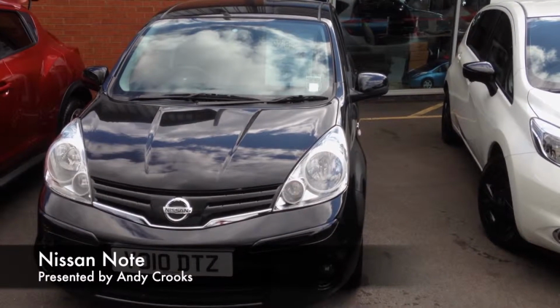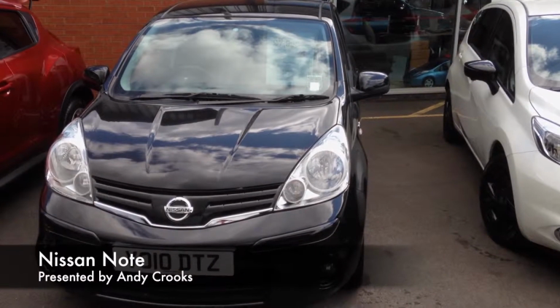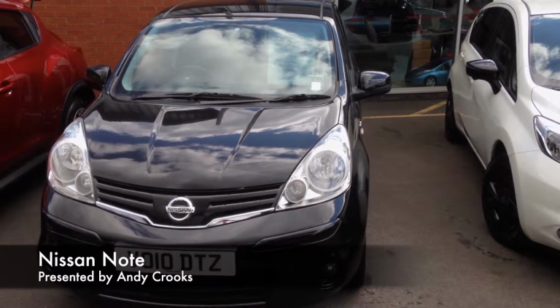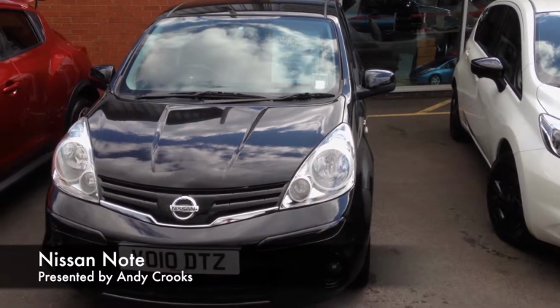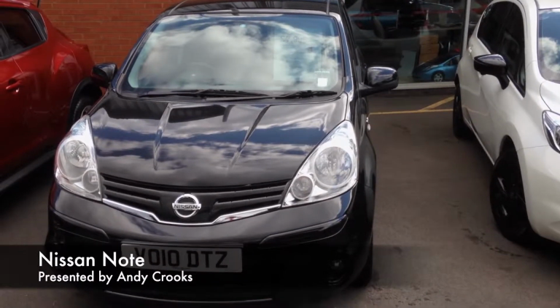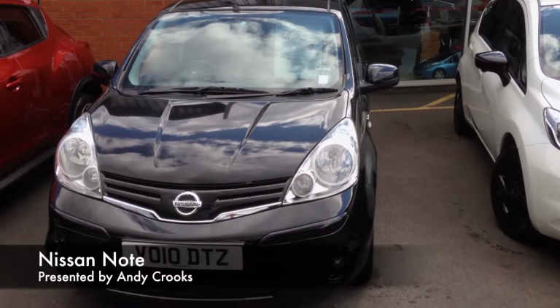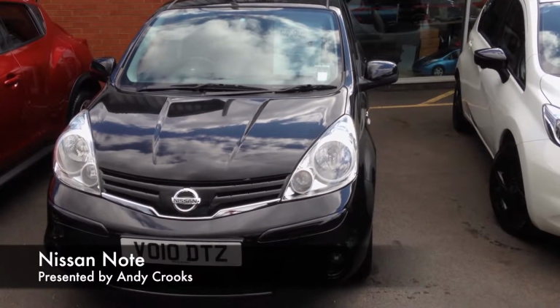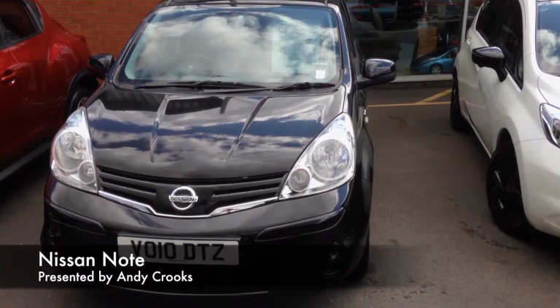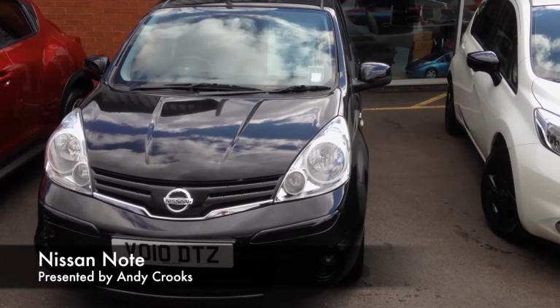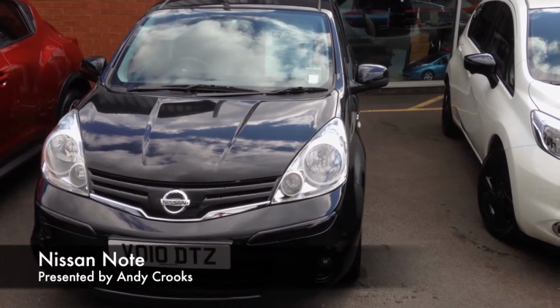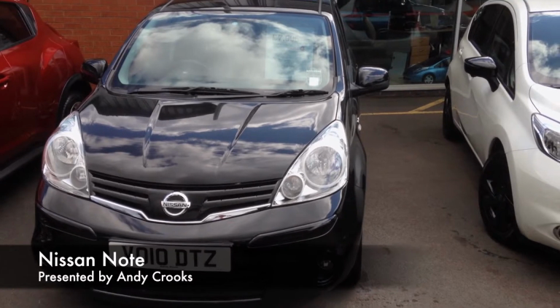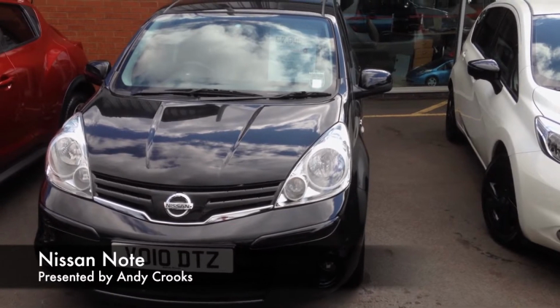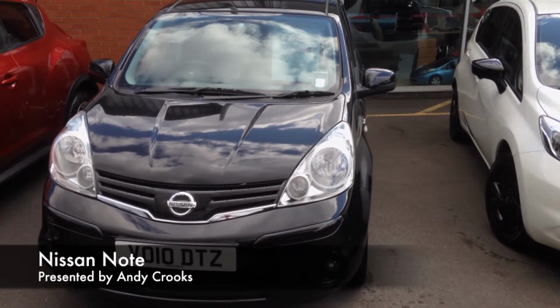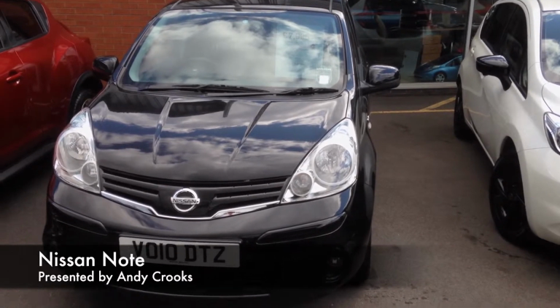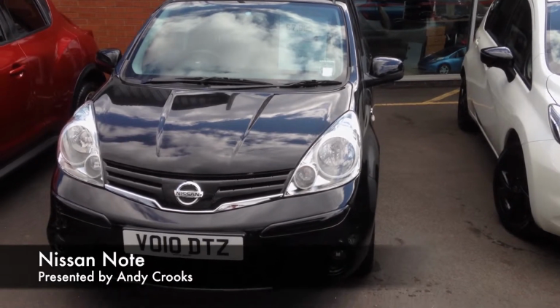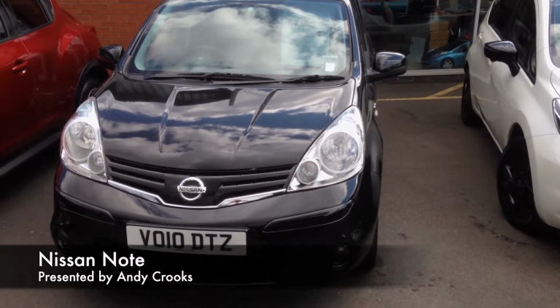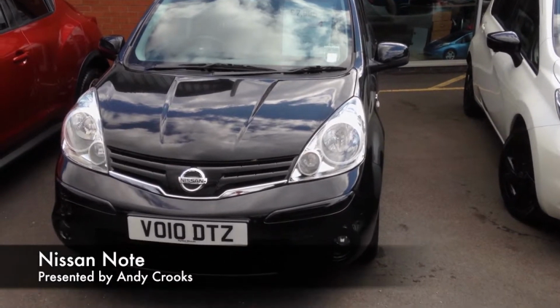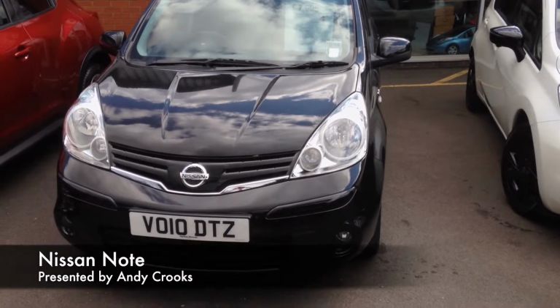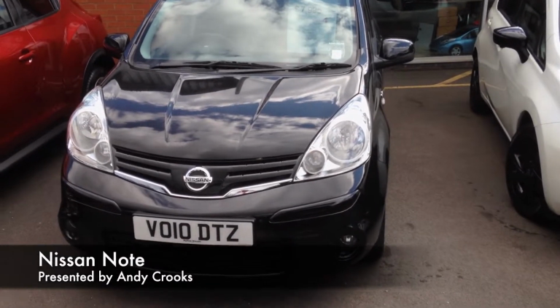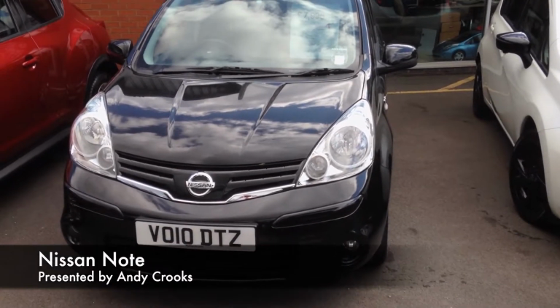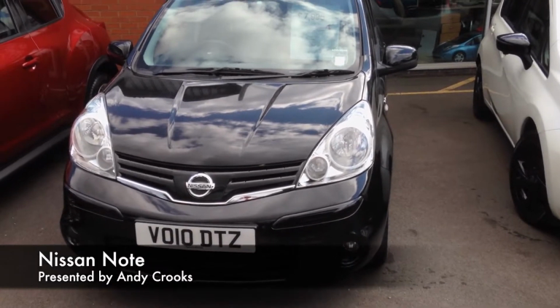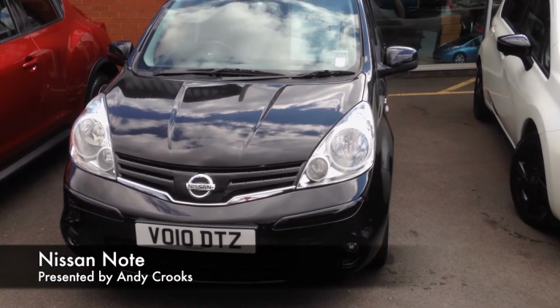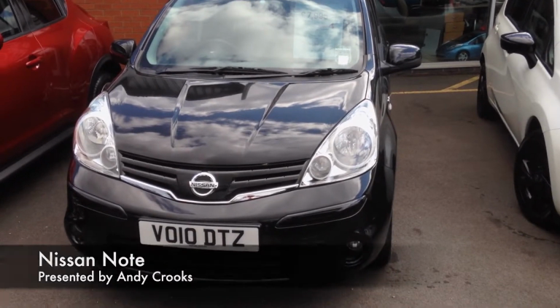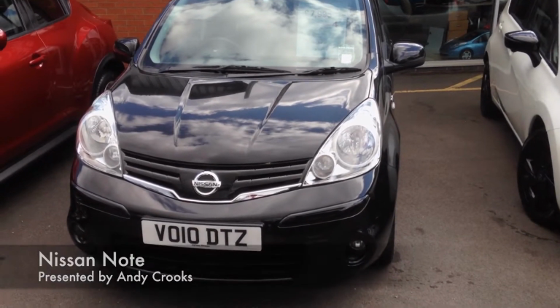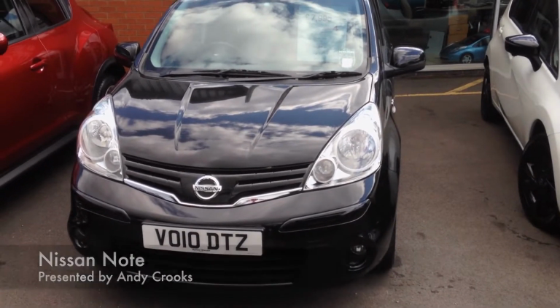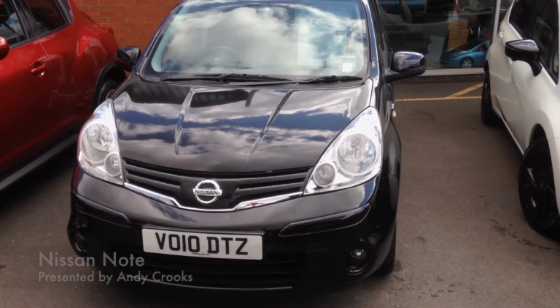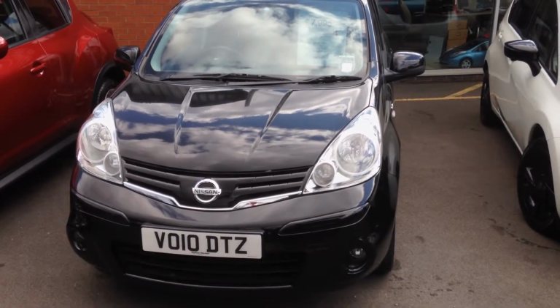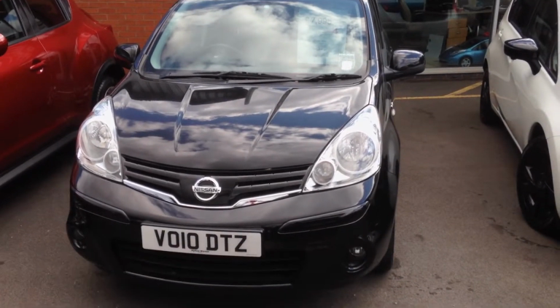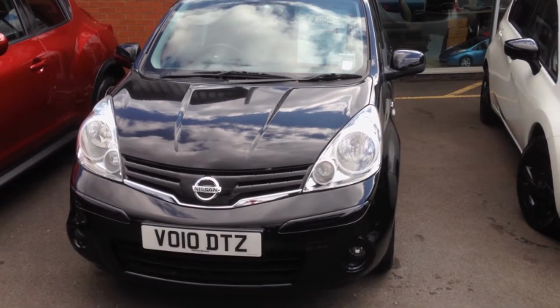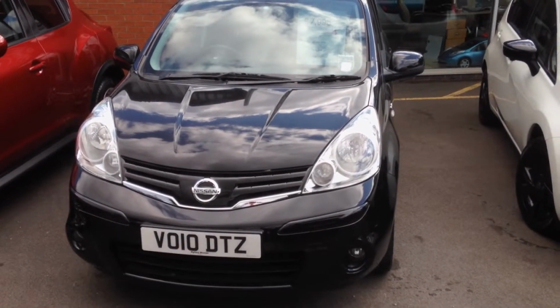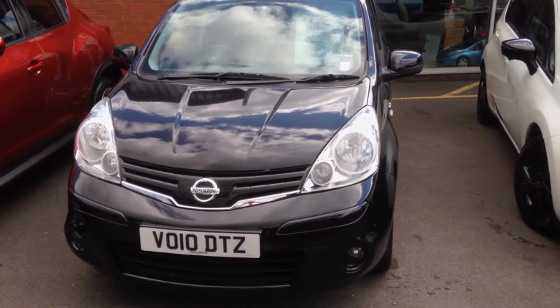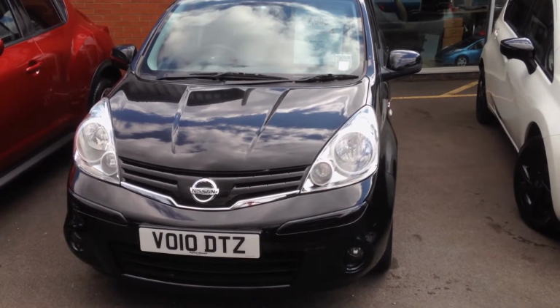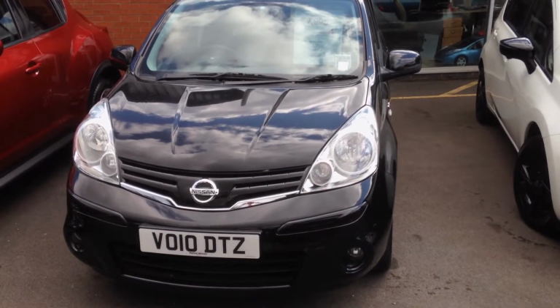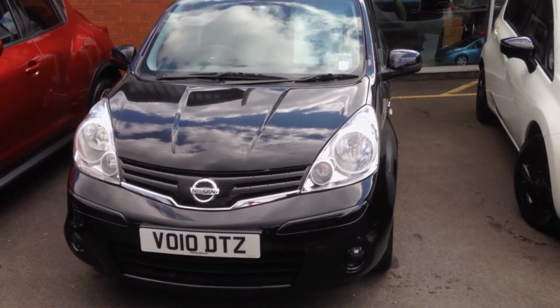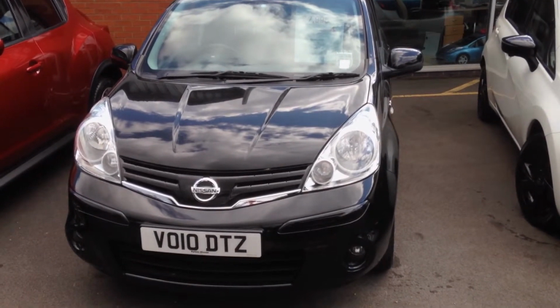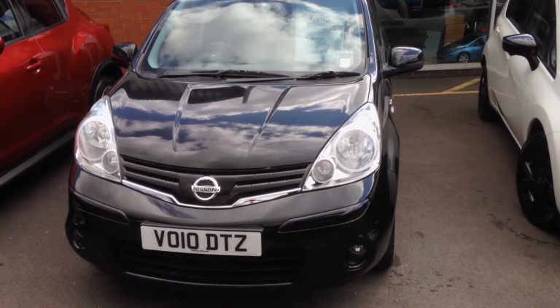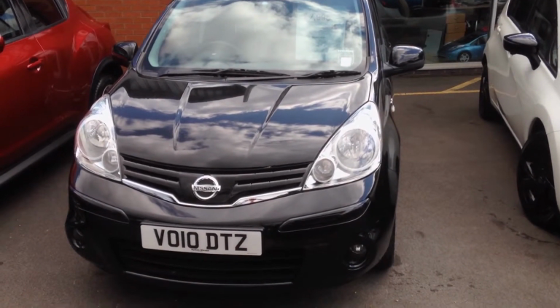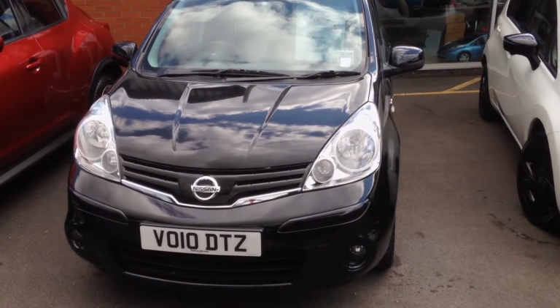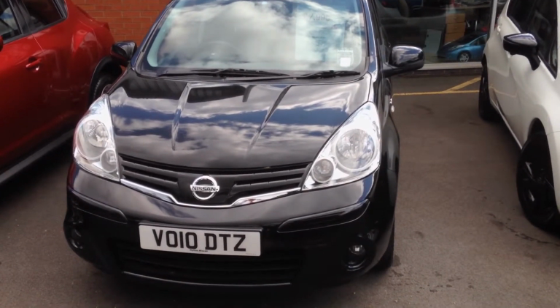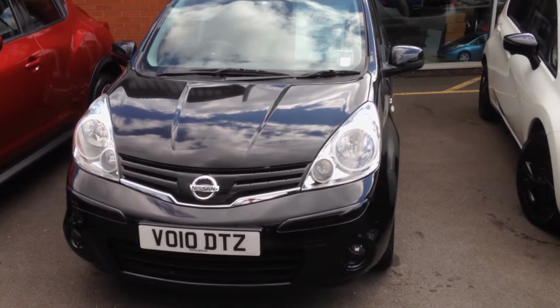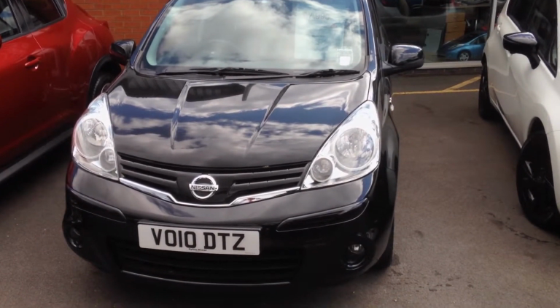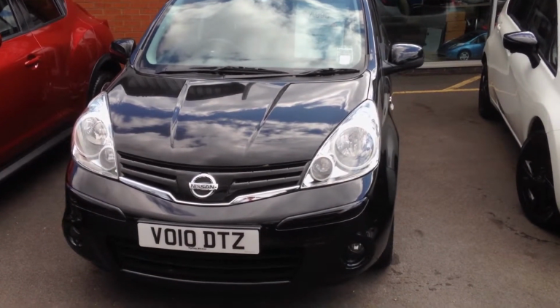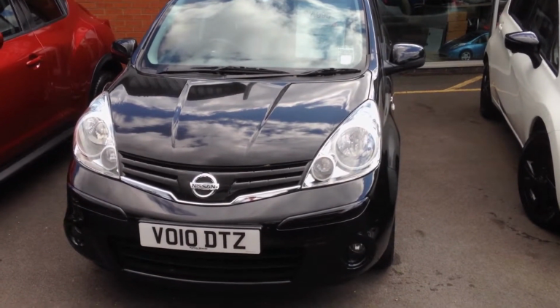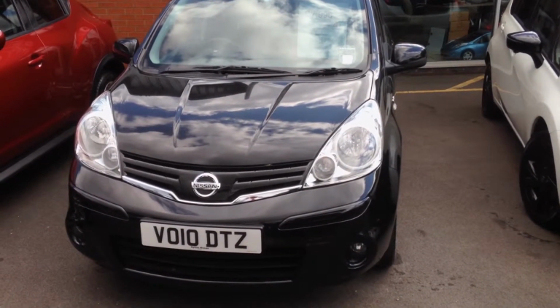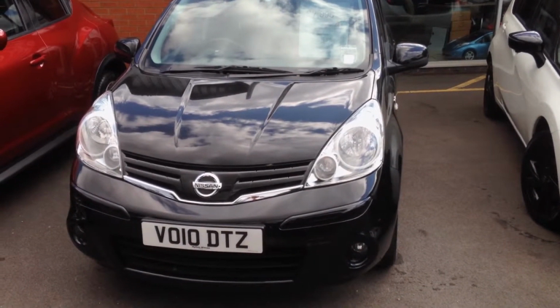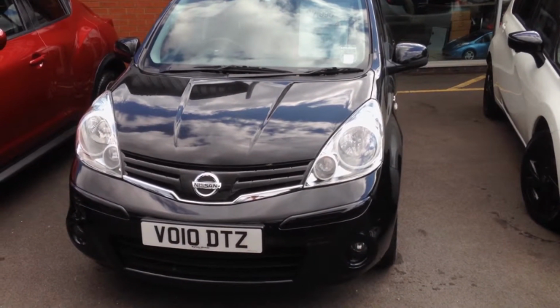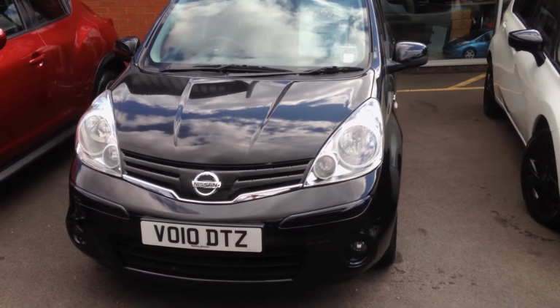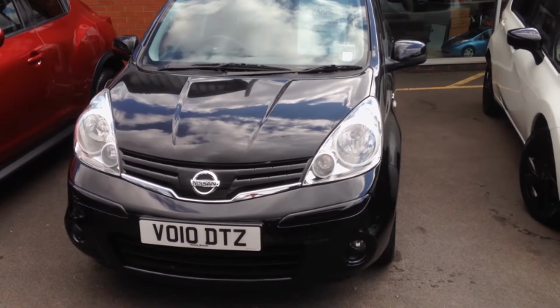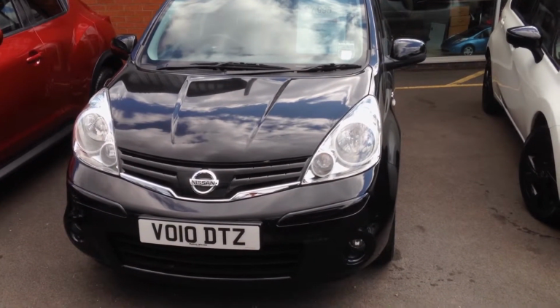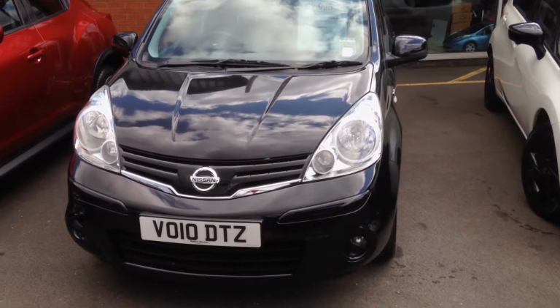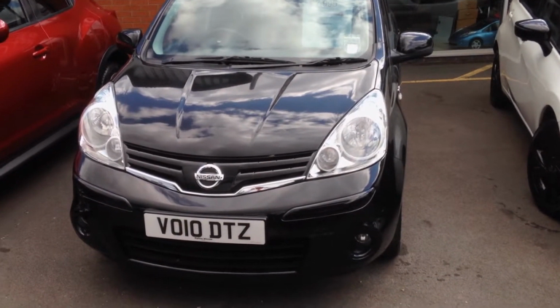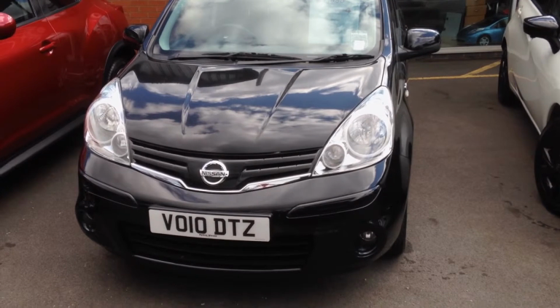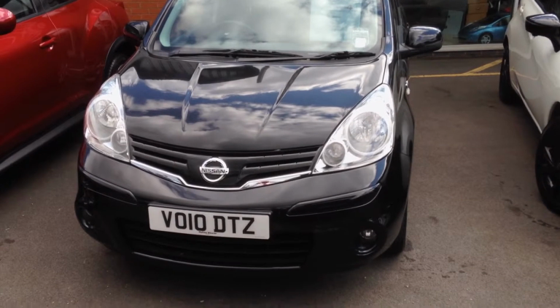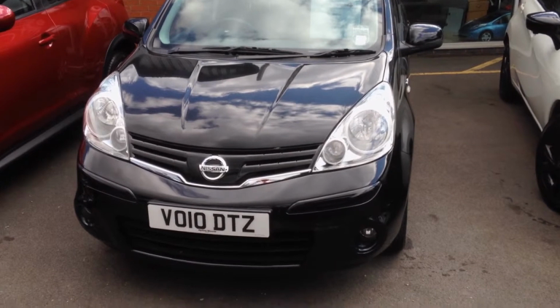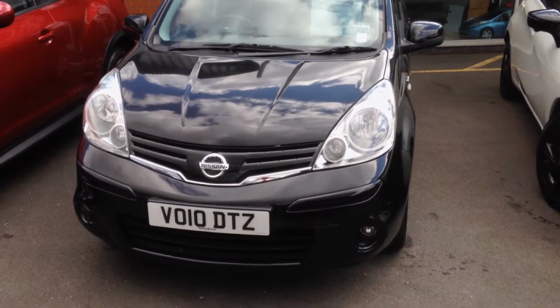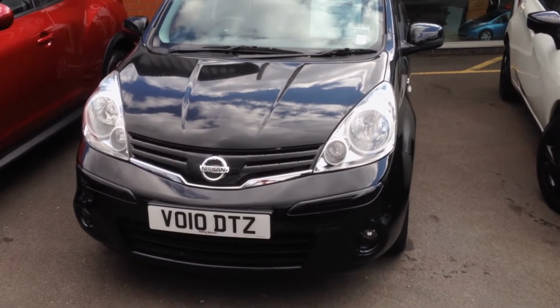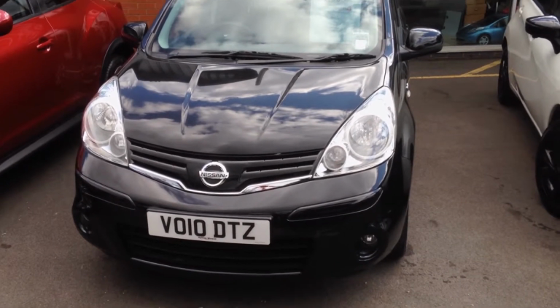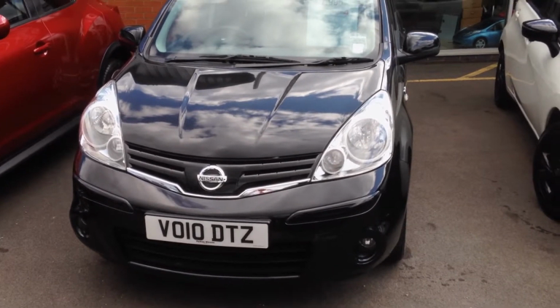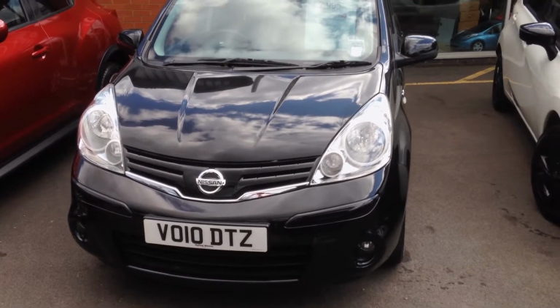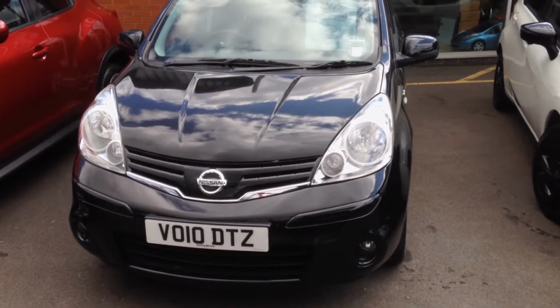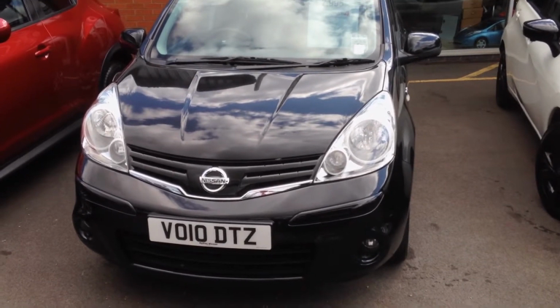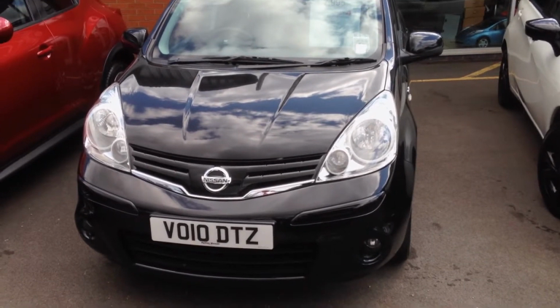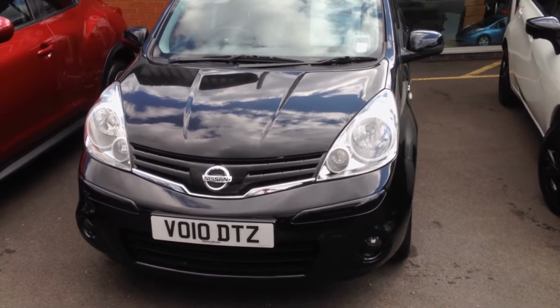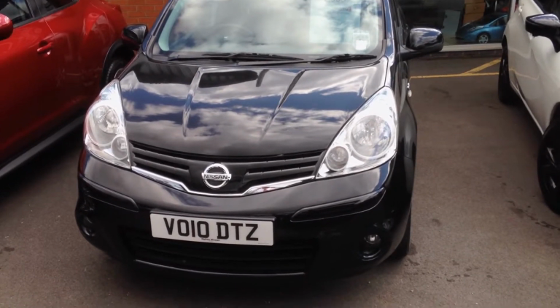Good morning, welcome to Hilton Nissan Worcester. My name is Andy and today I'm going to talk about the Nissan Note 1.4 petrol.